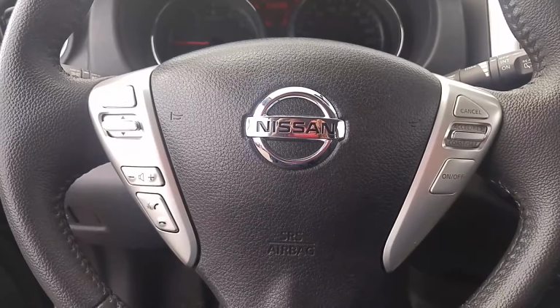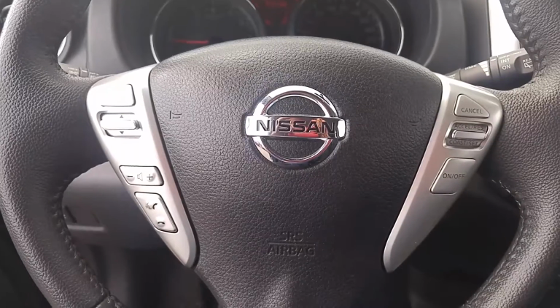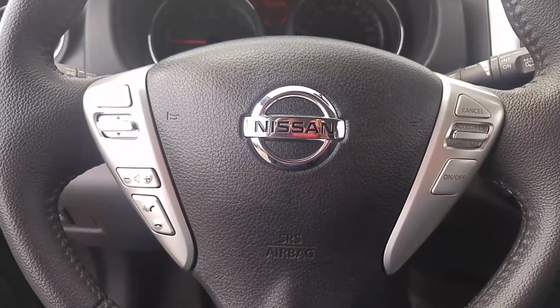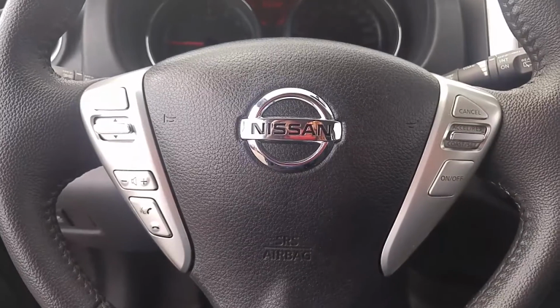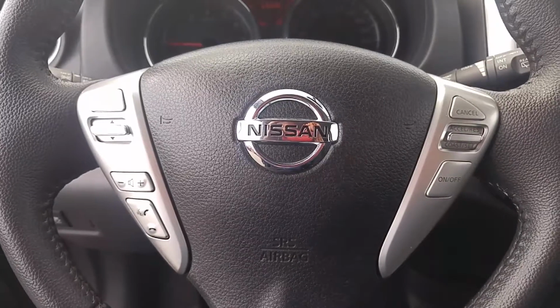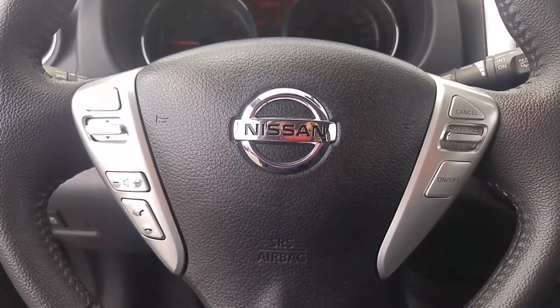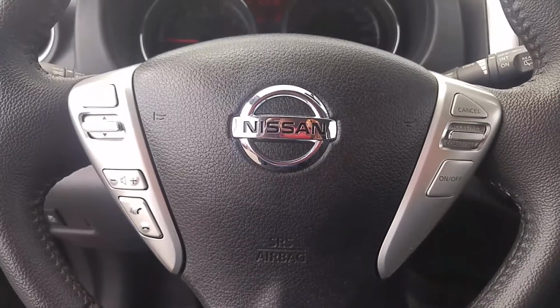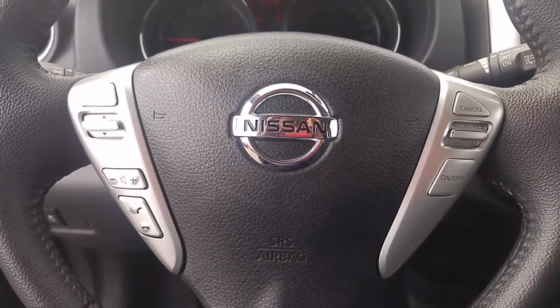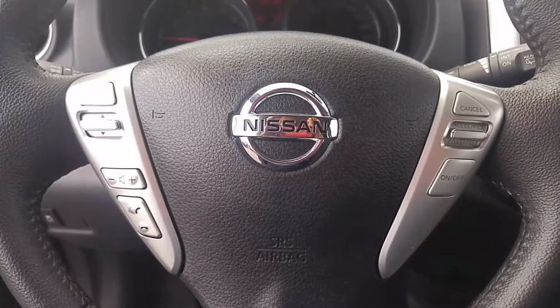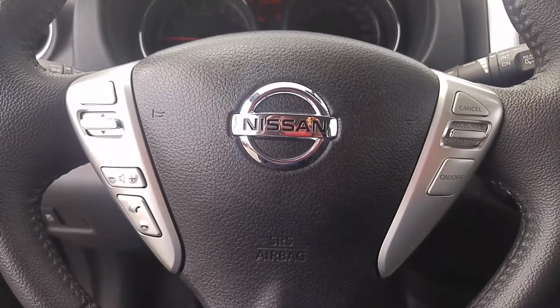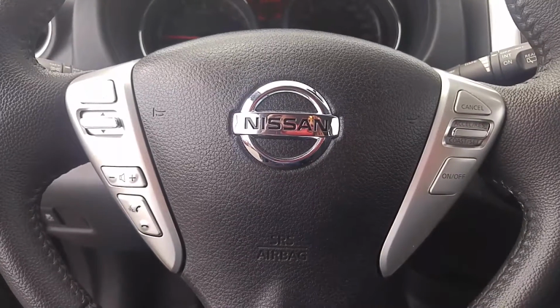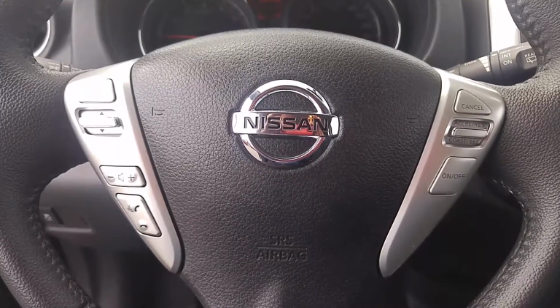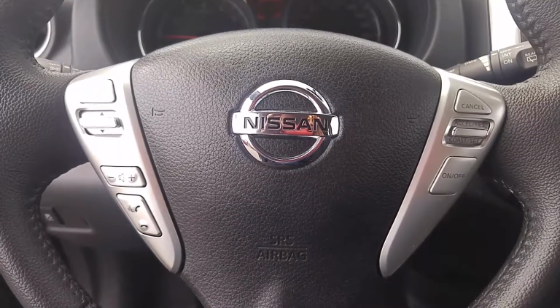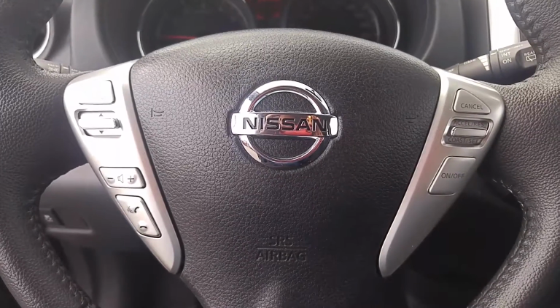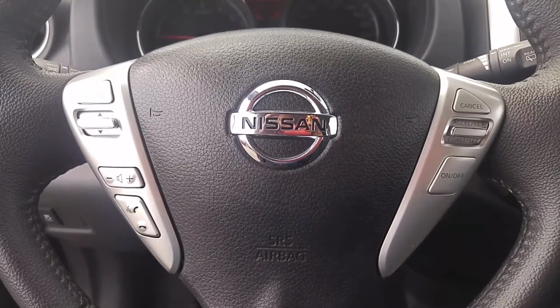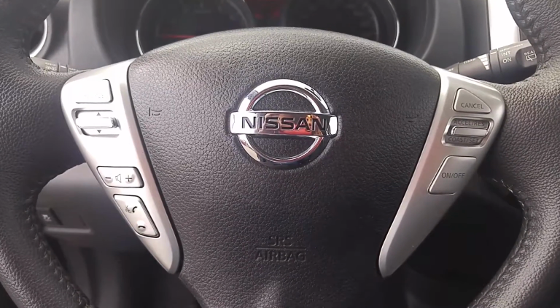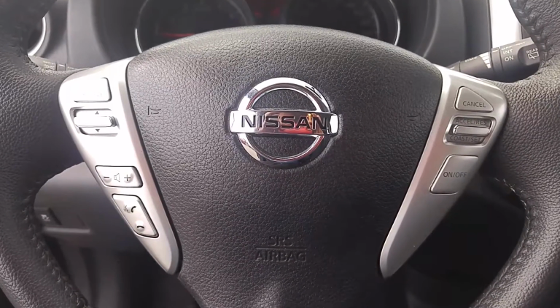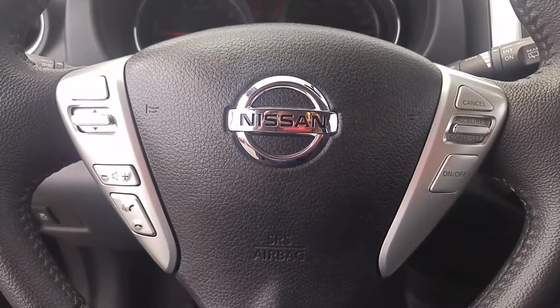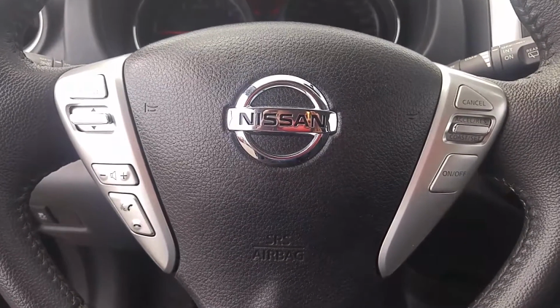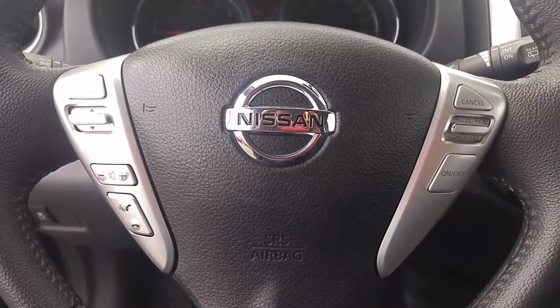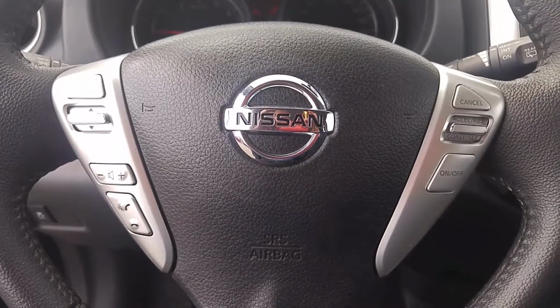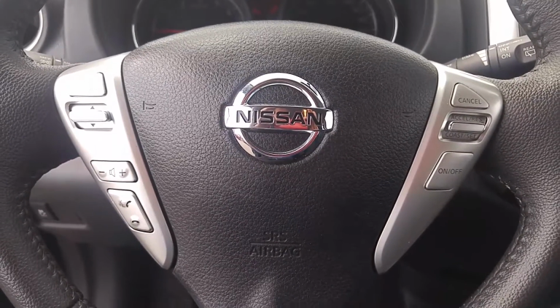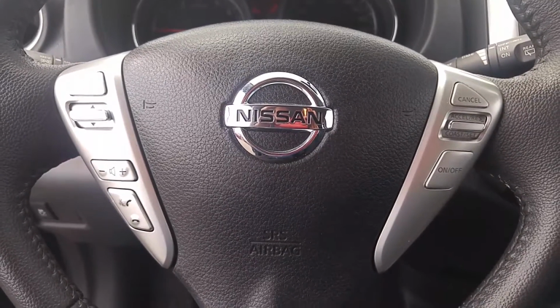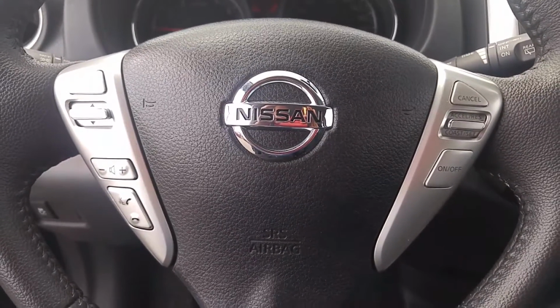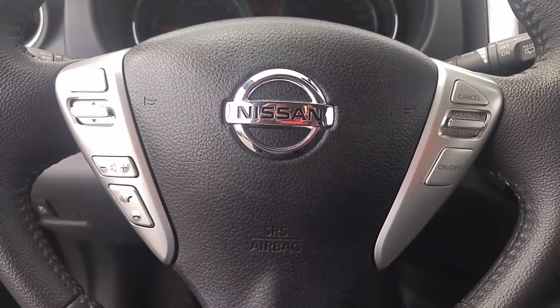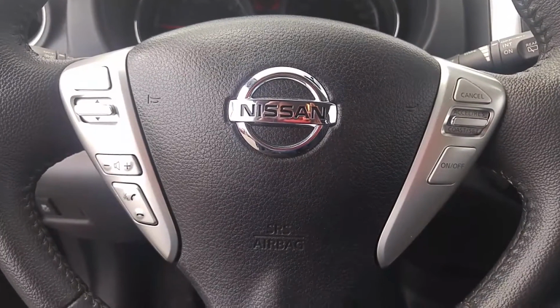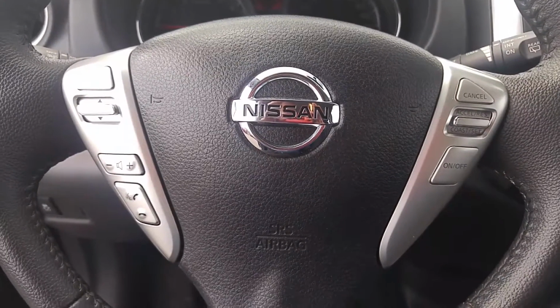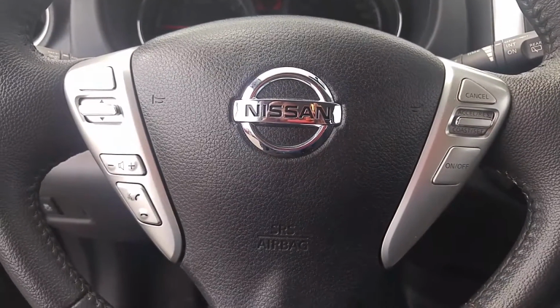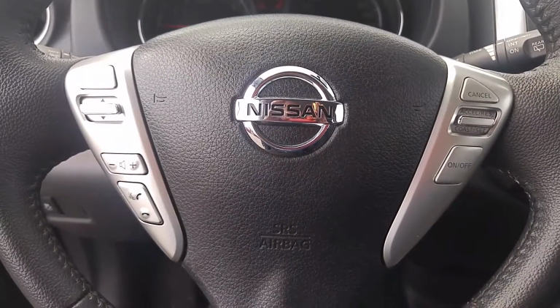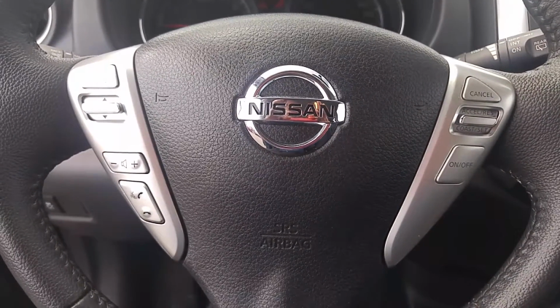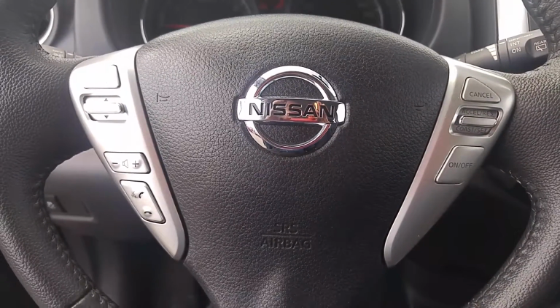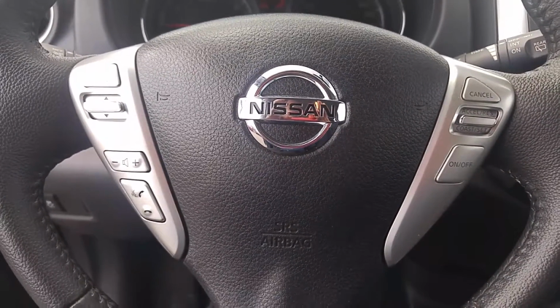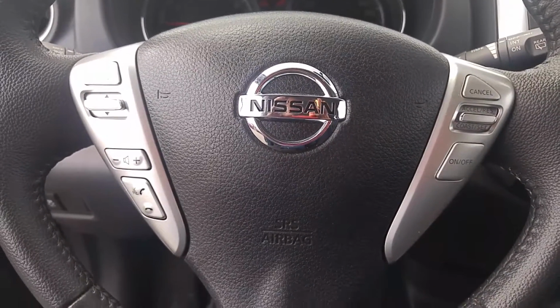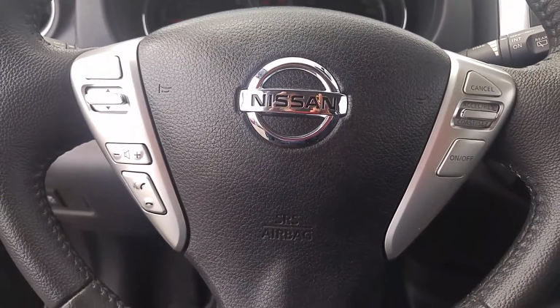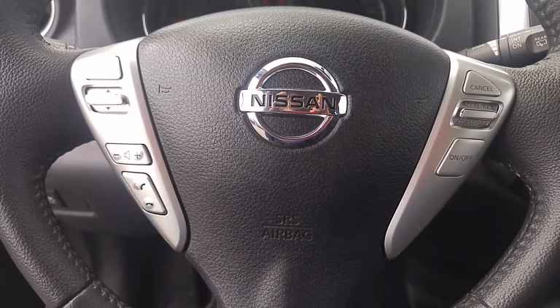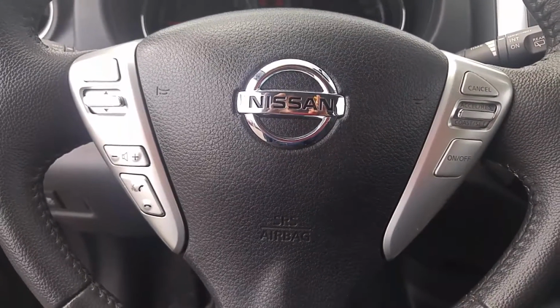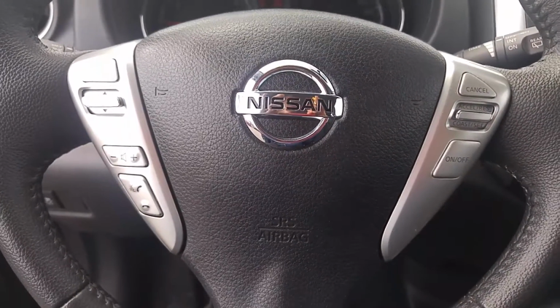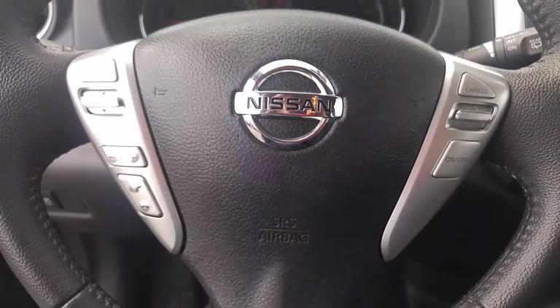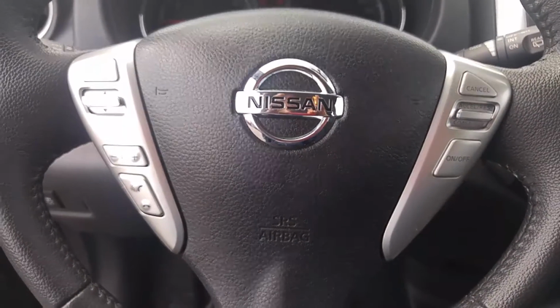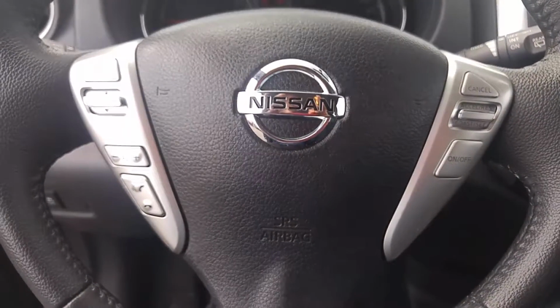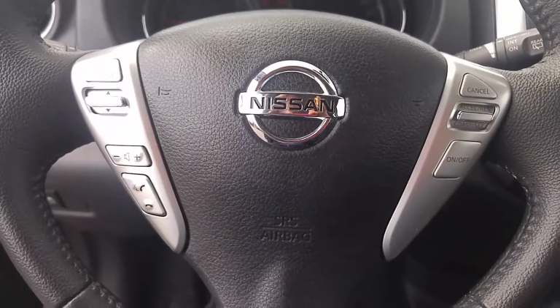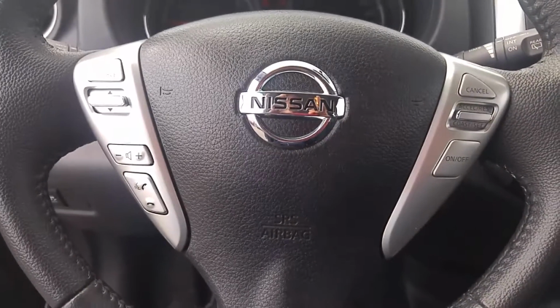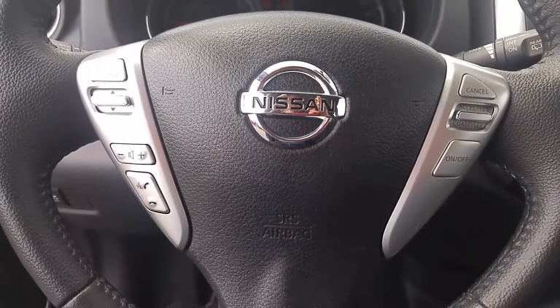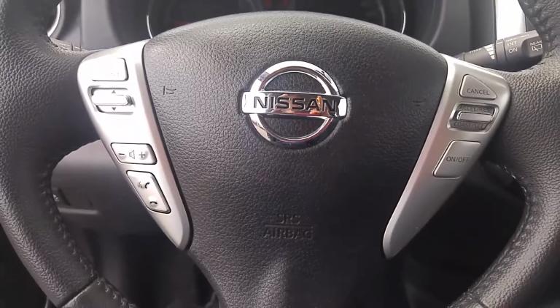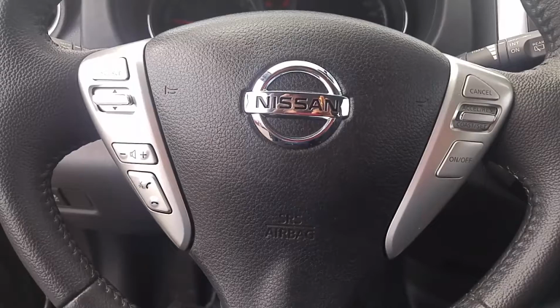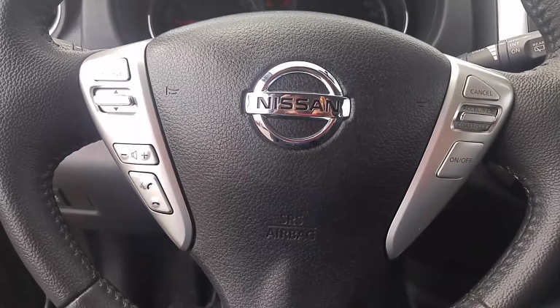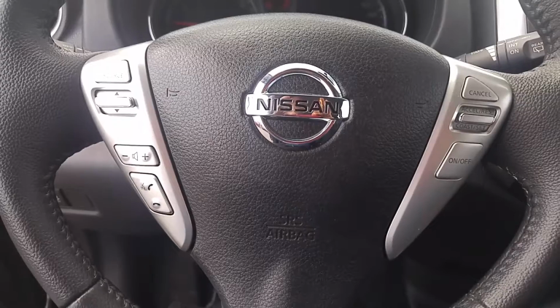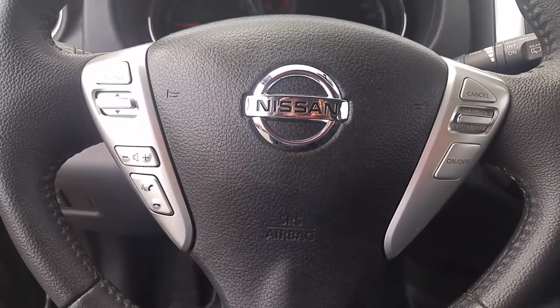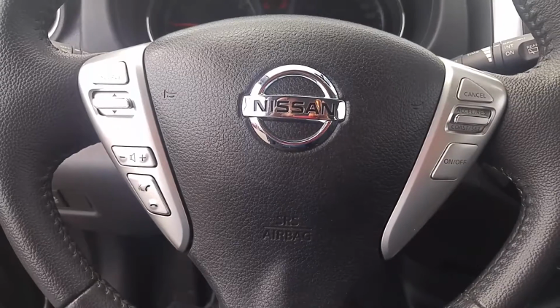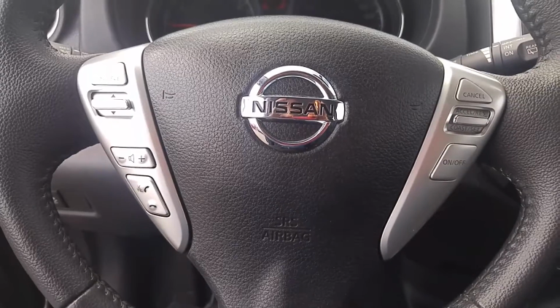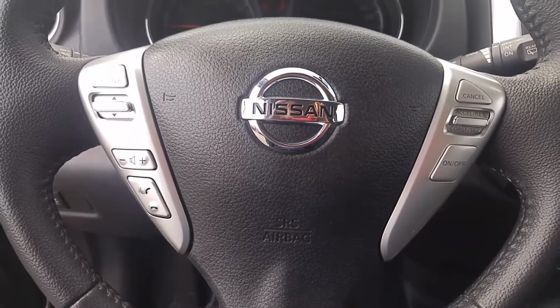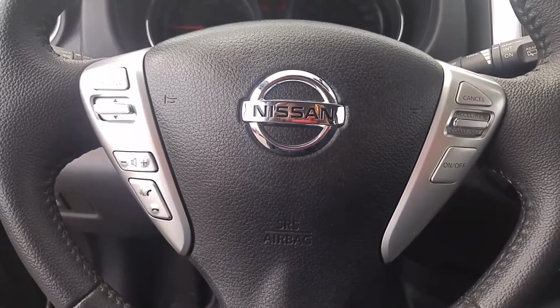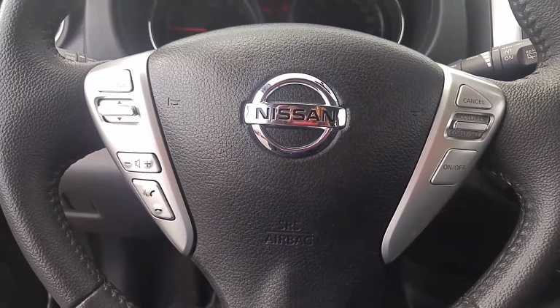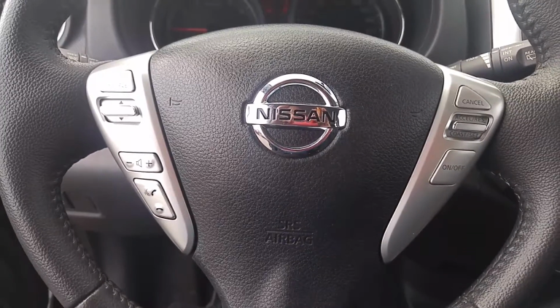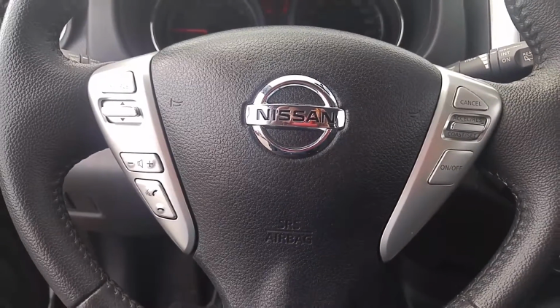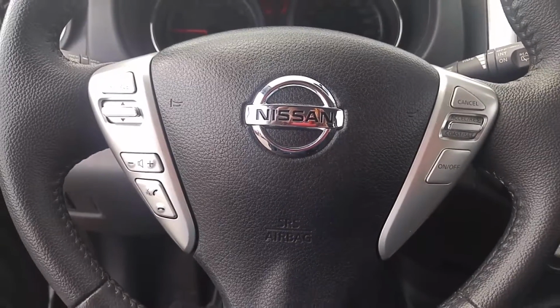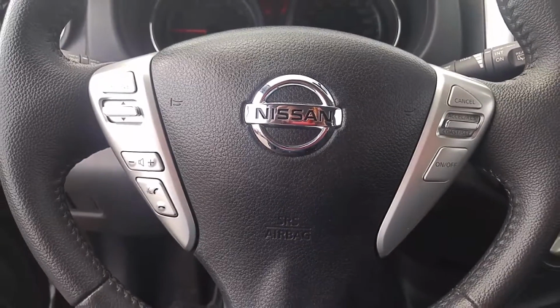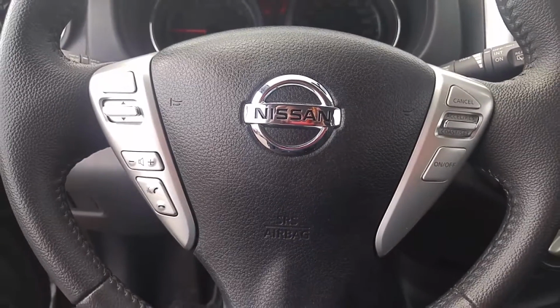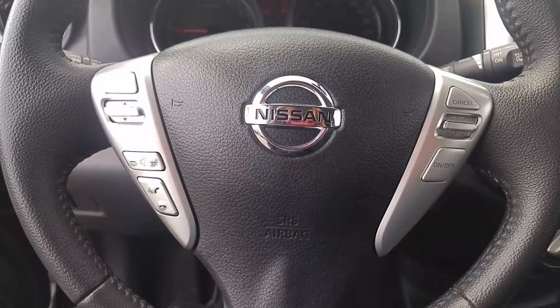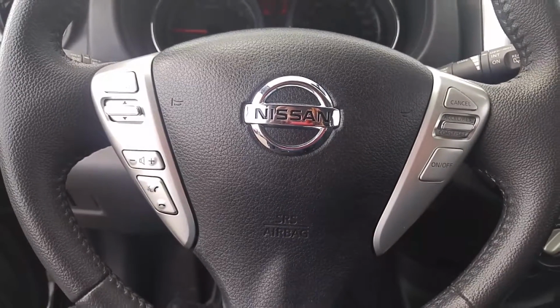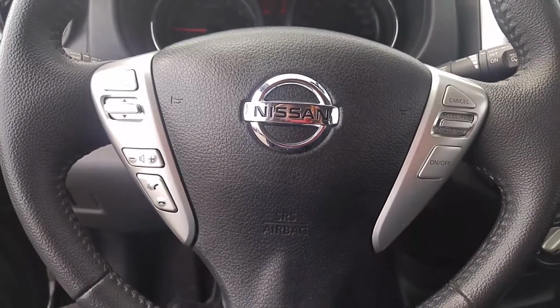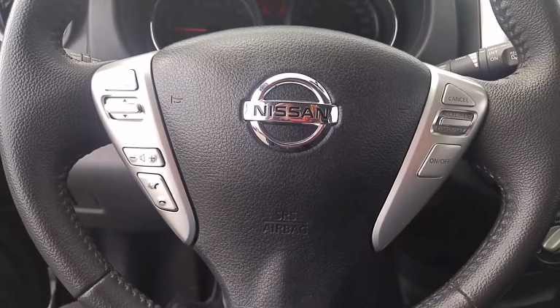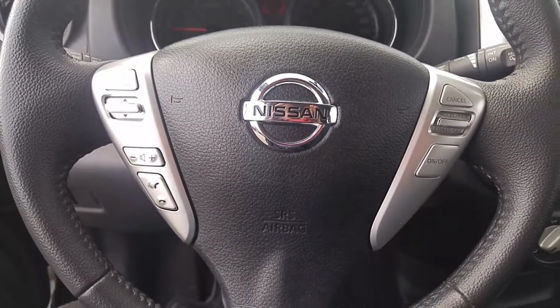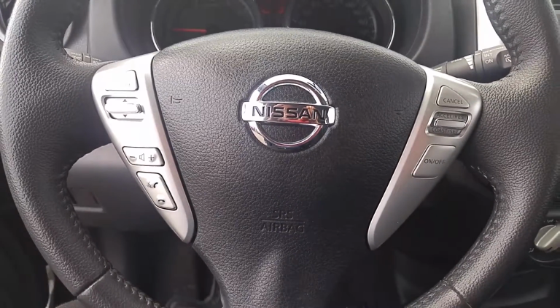Good afternoon Jana and Michael. Dylan here from Coburg Nissan. Today I want to show you the 2014 Nissan Versa that you inquired about.